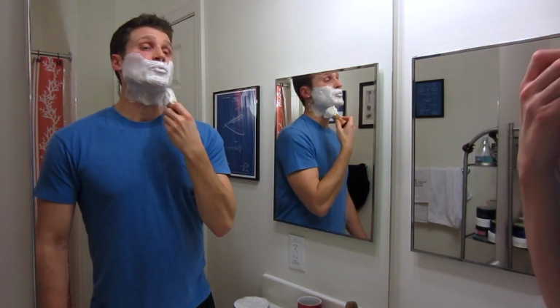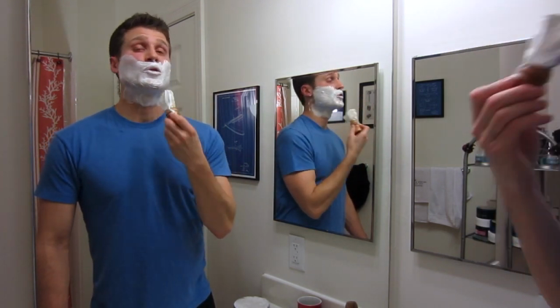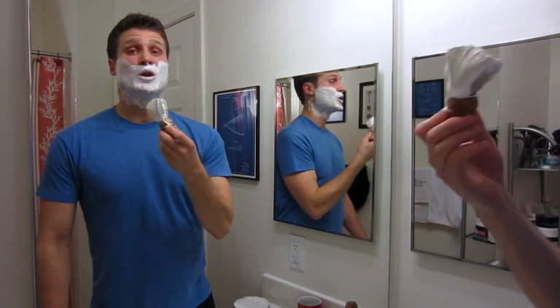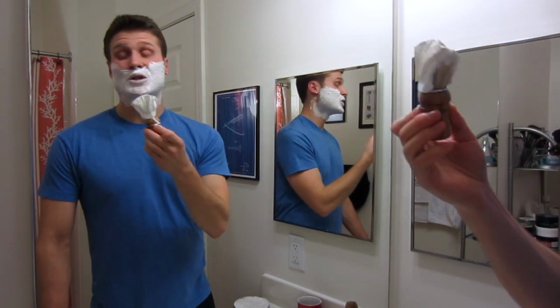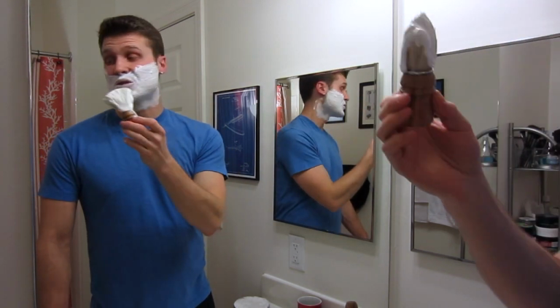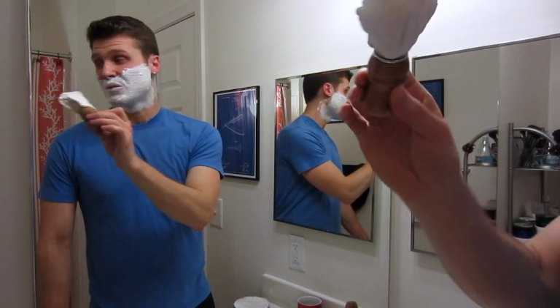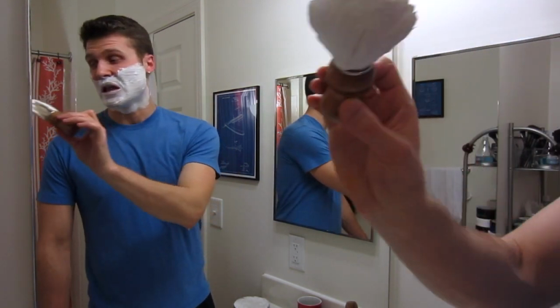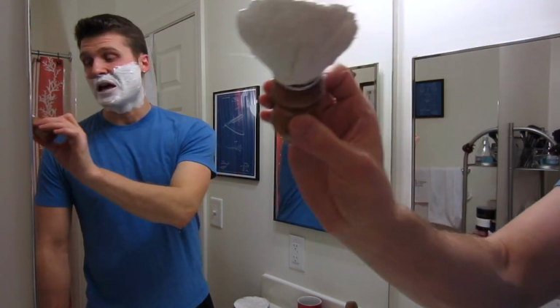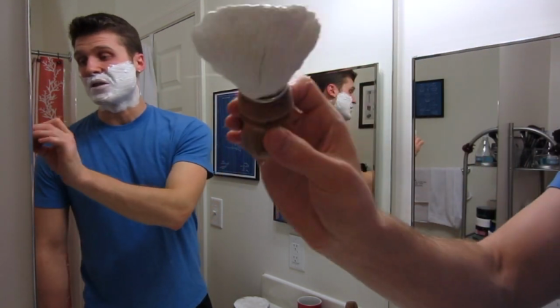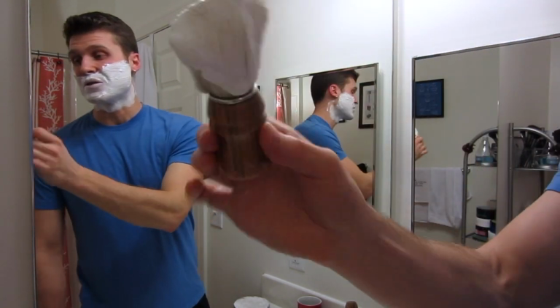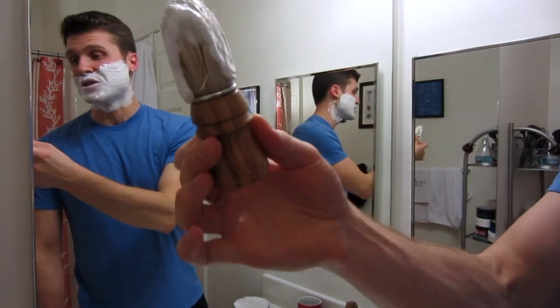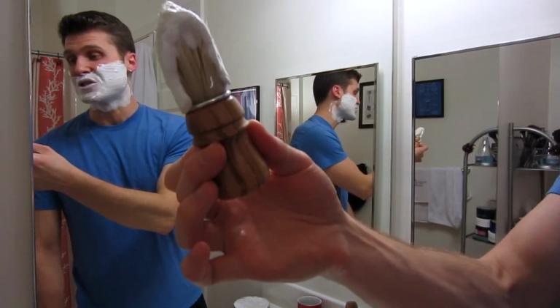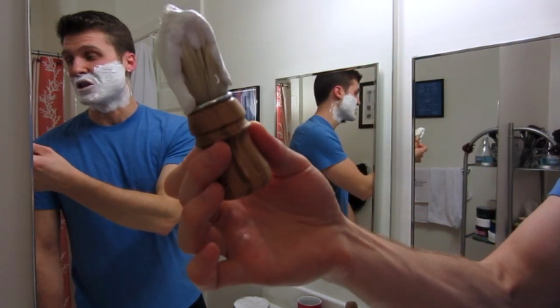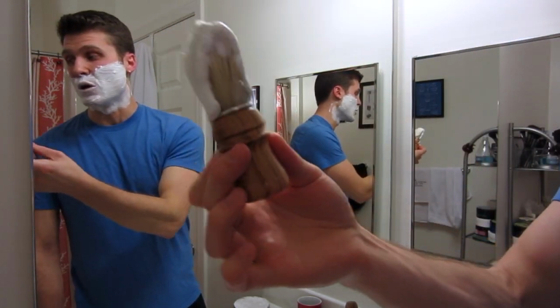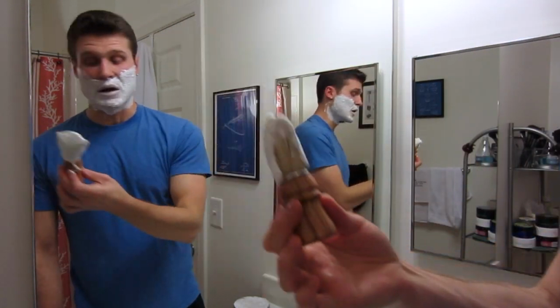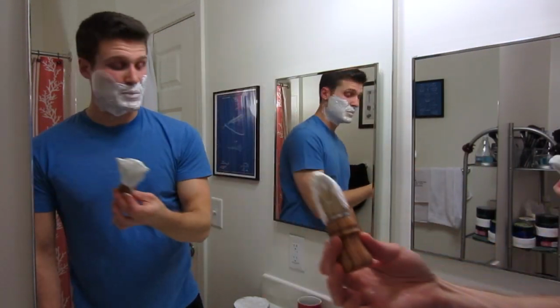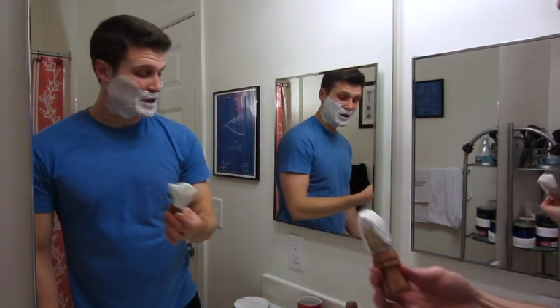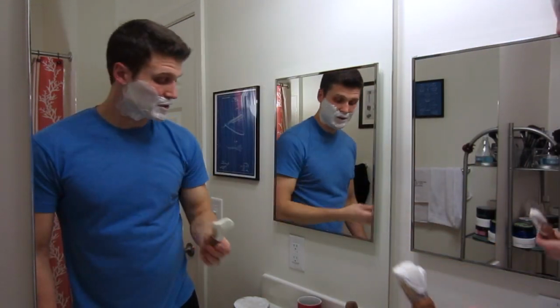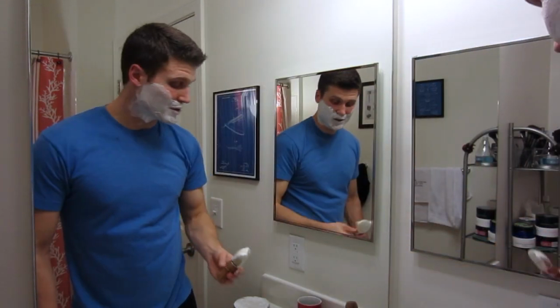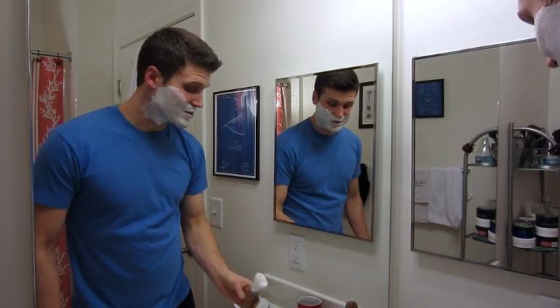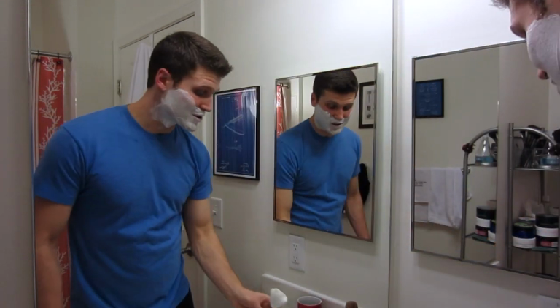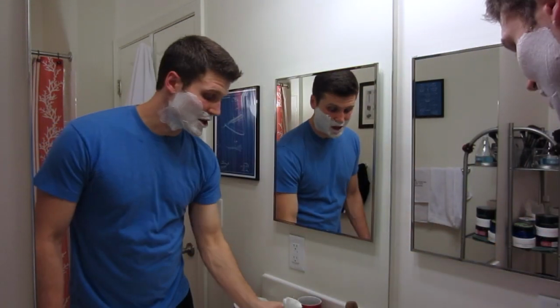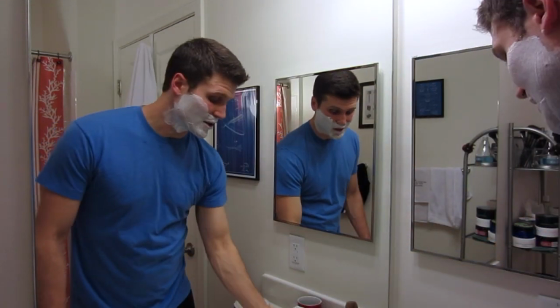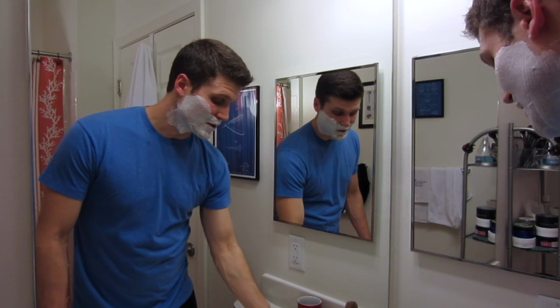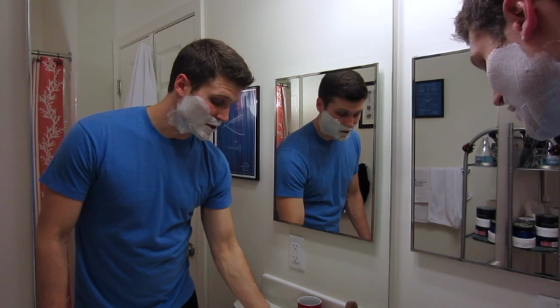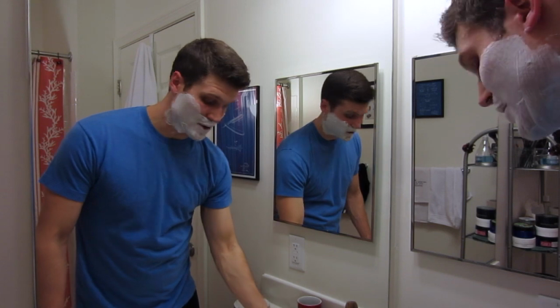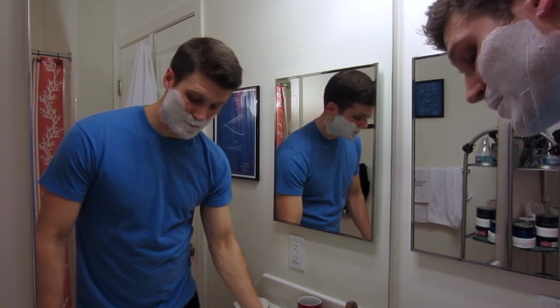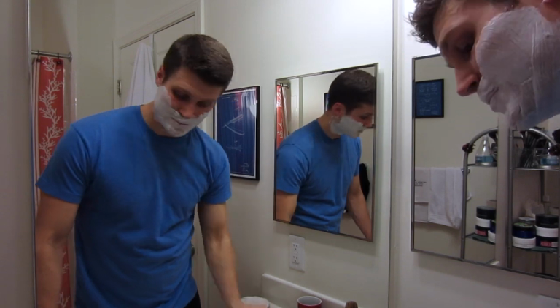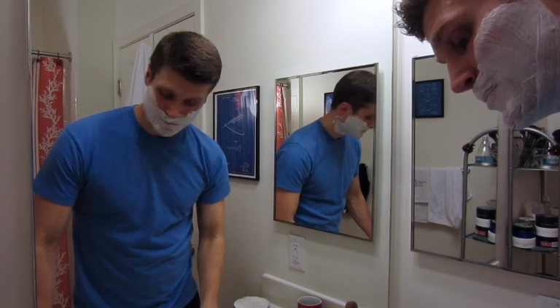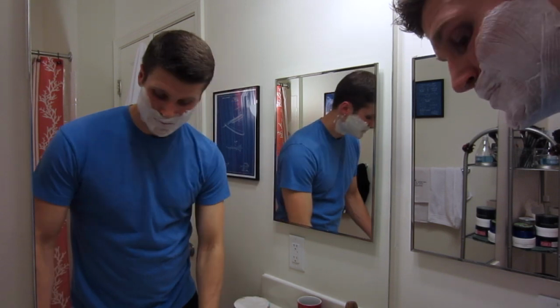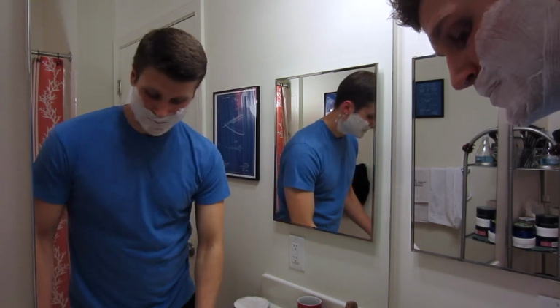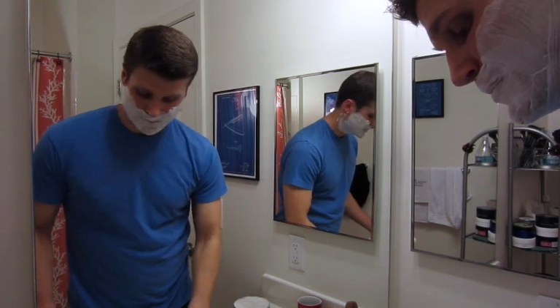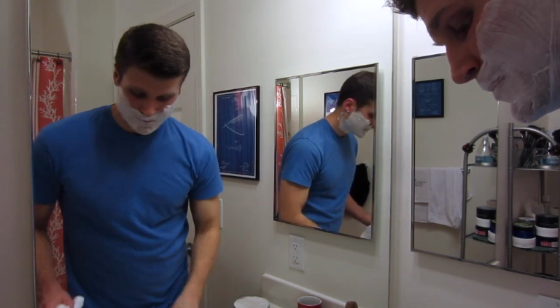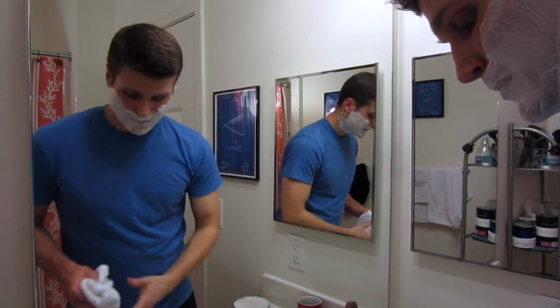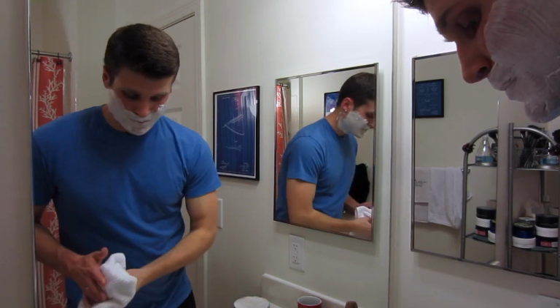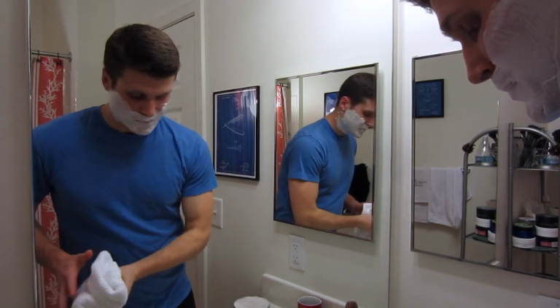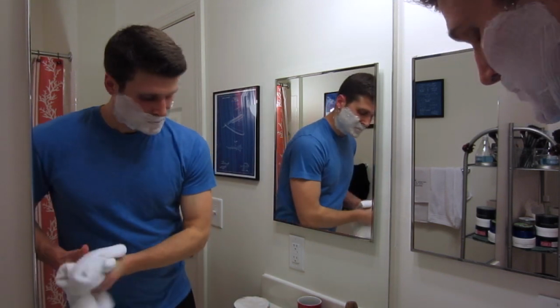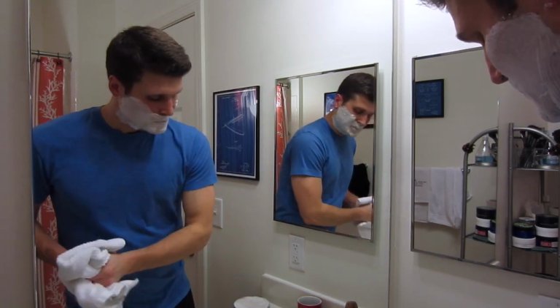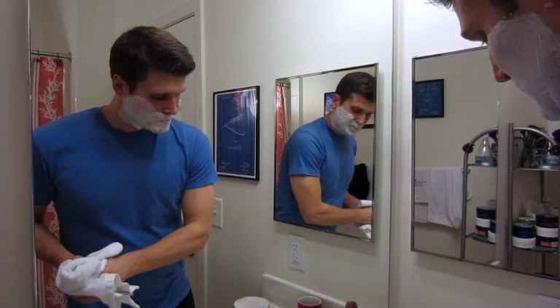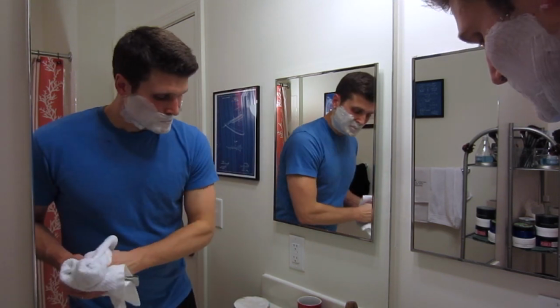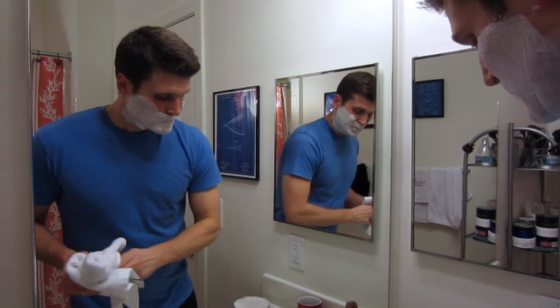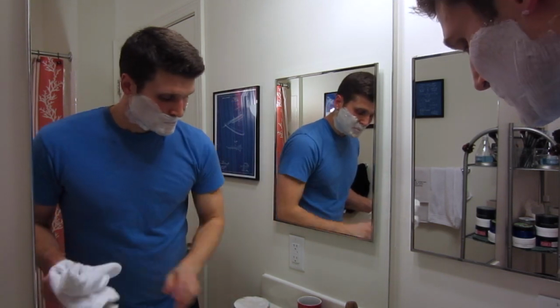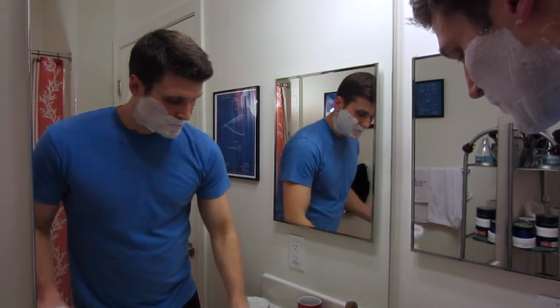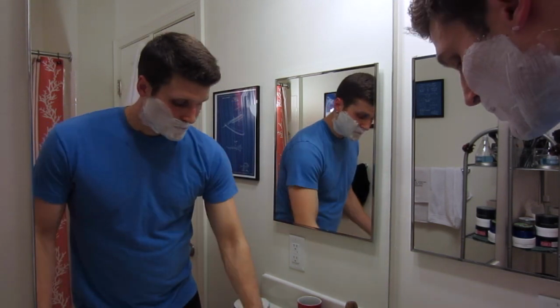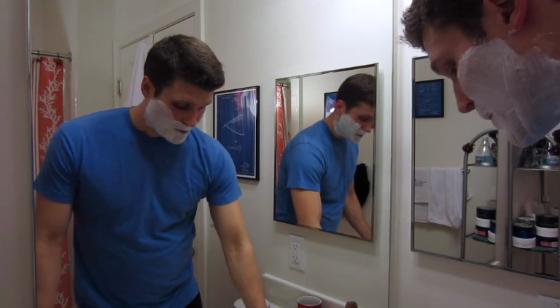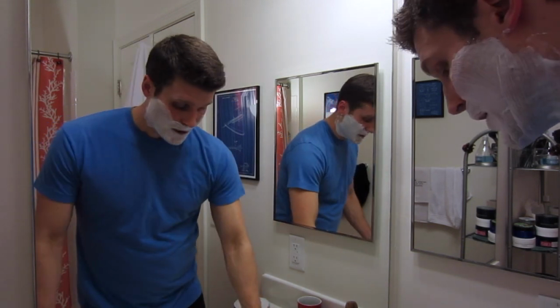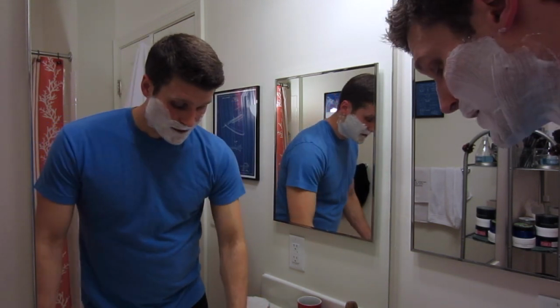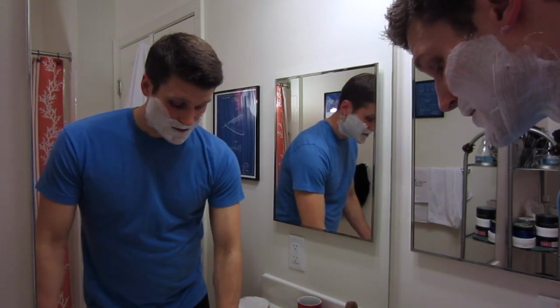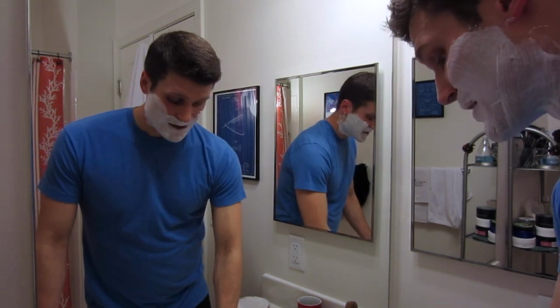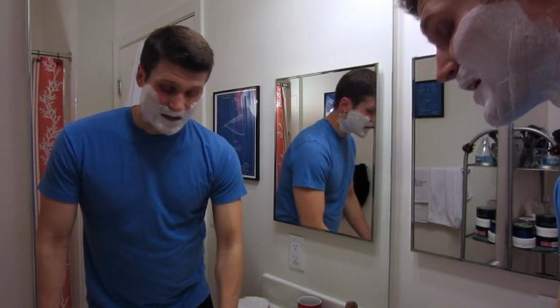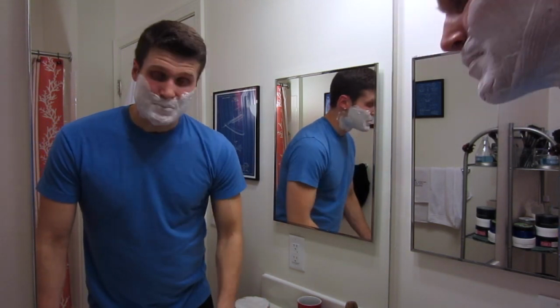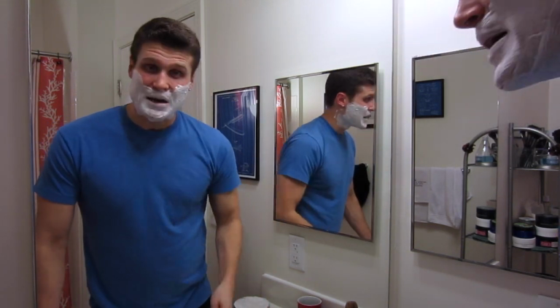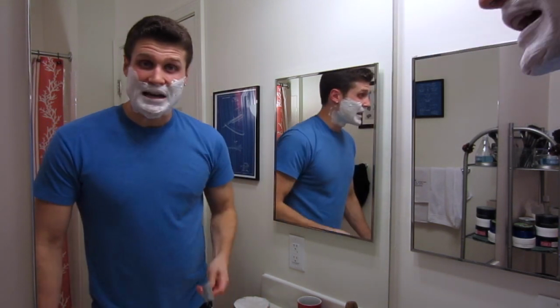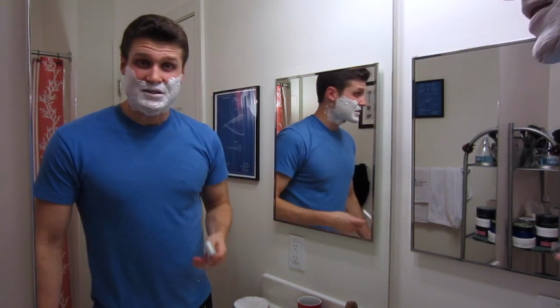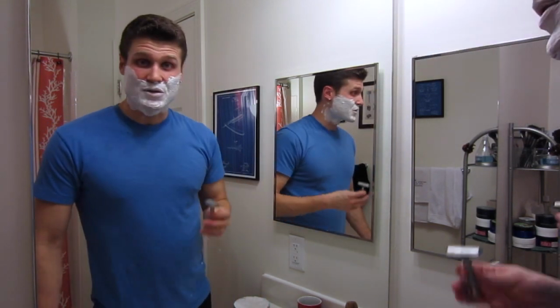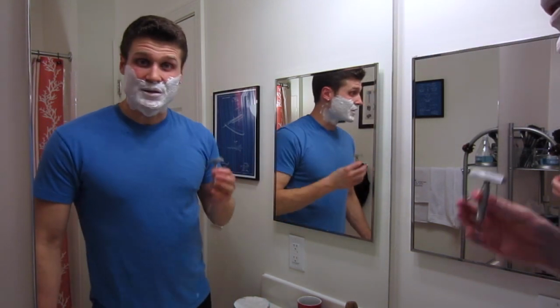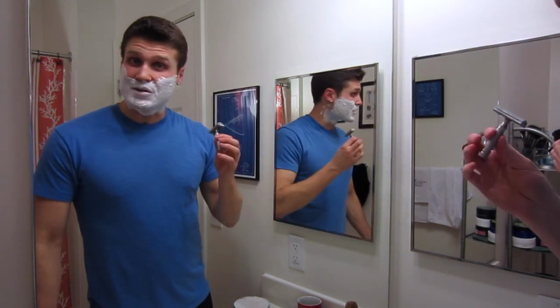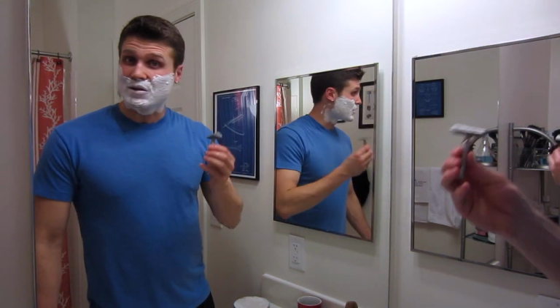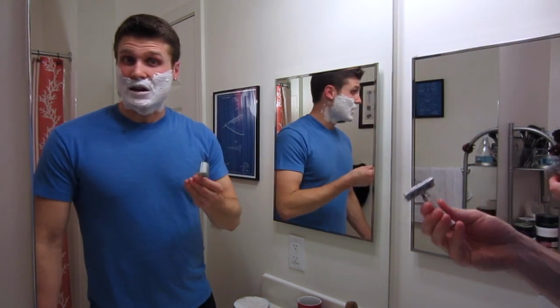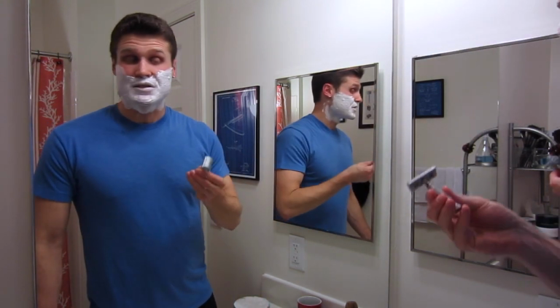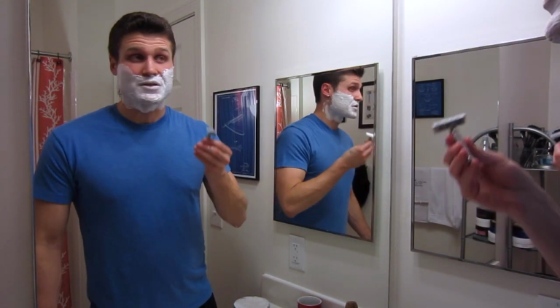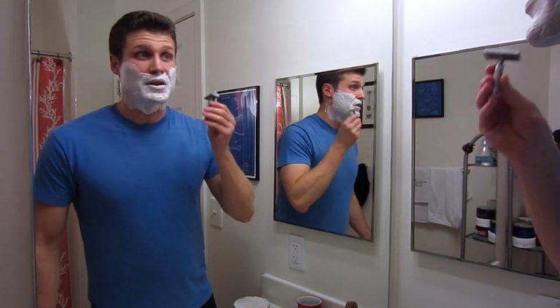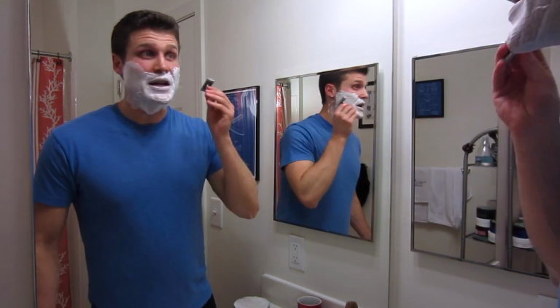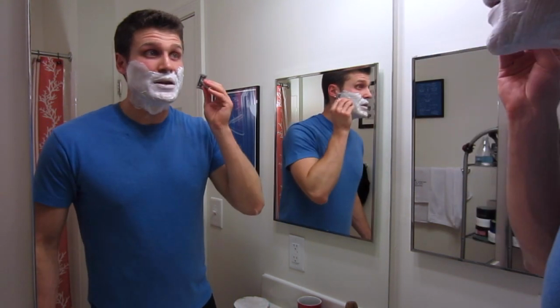Tons of lather in the soap — I barely used any there. Second pass, going cross grain.